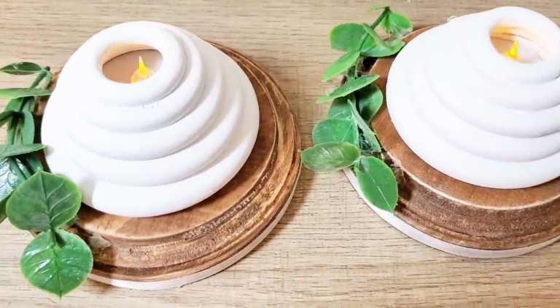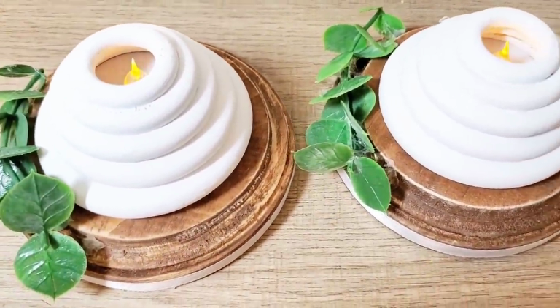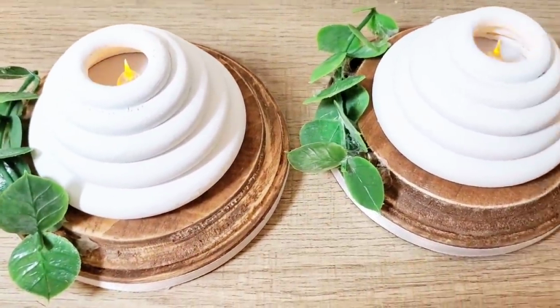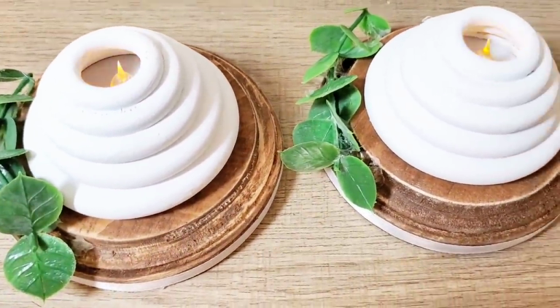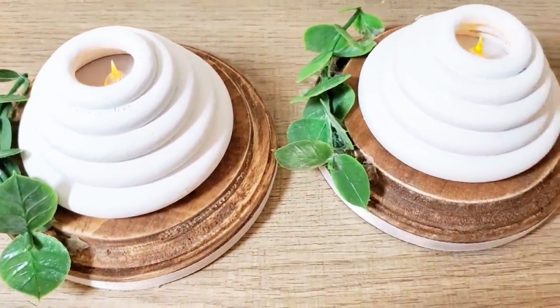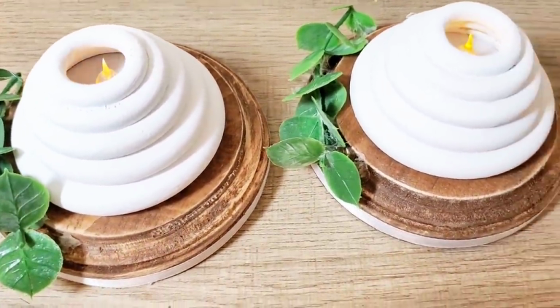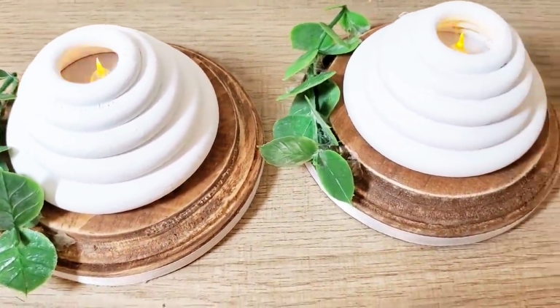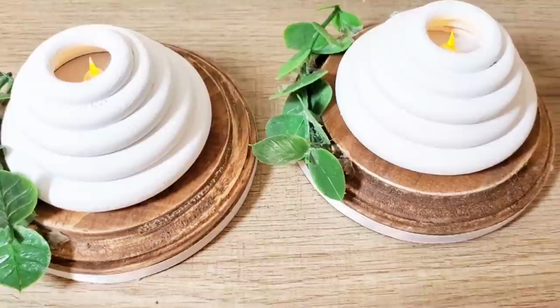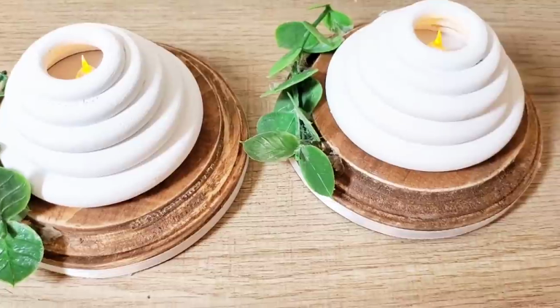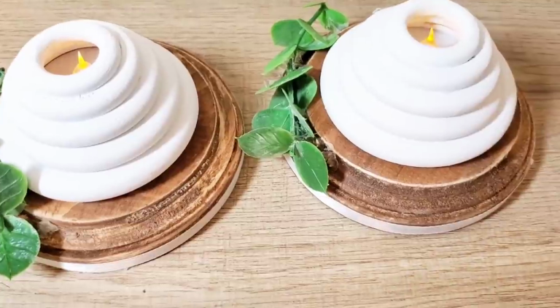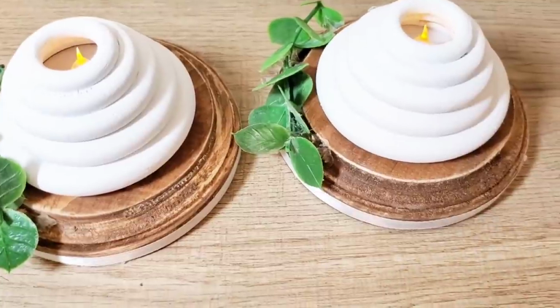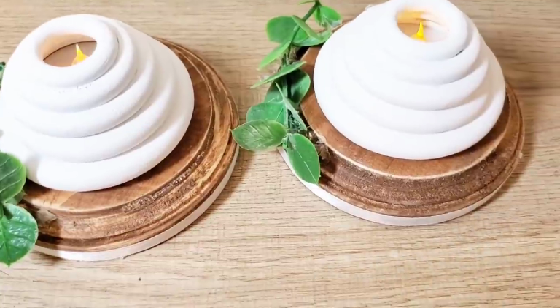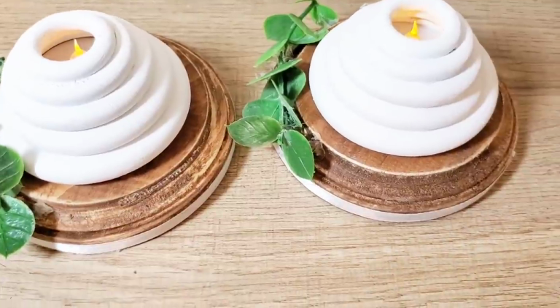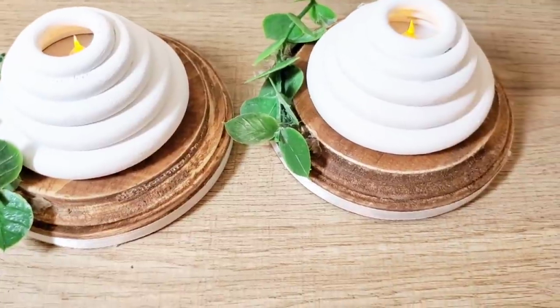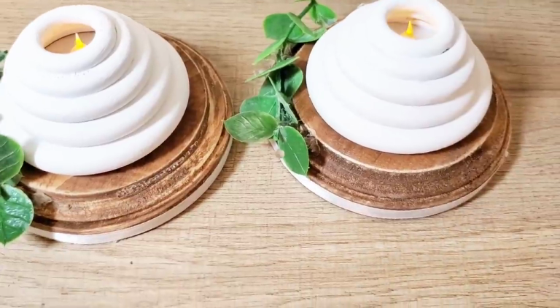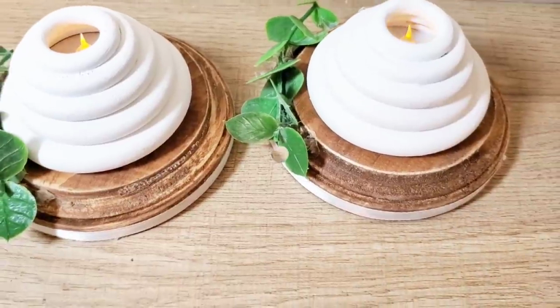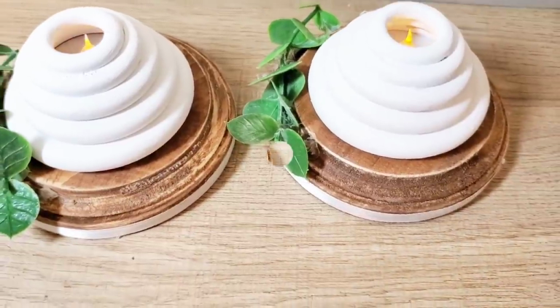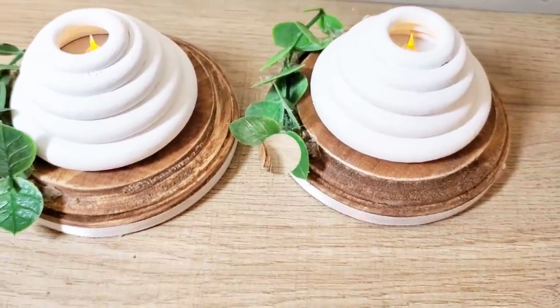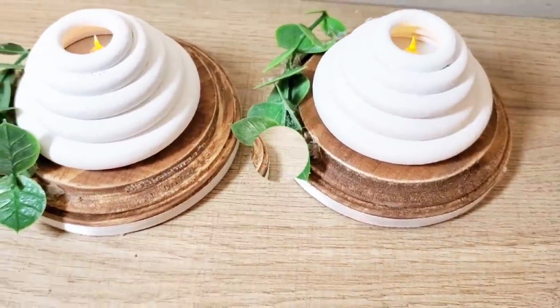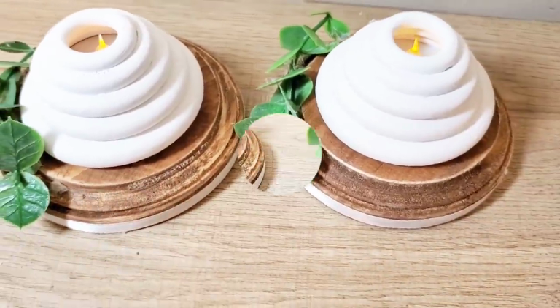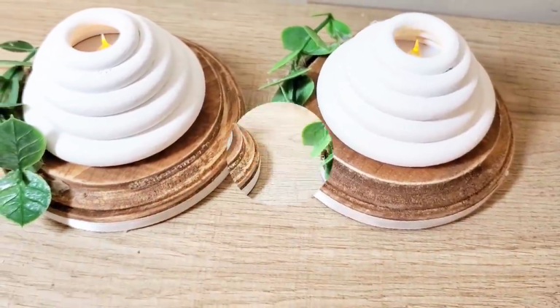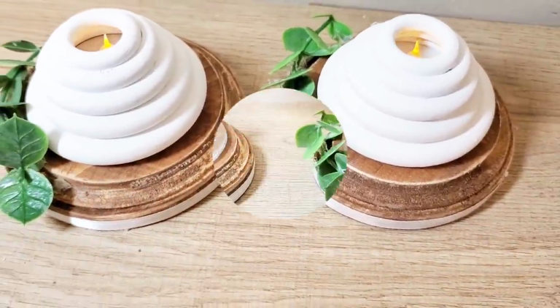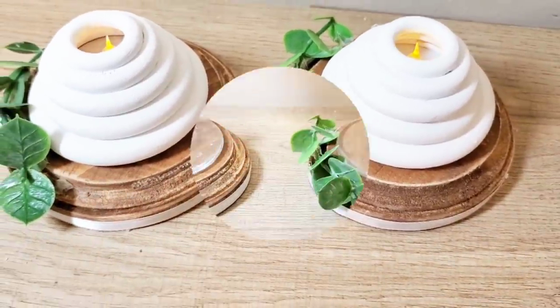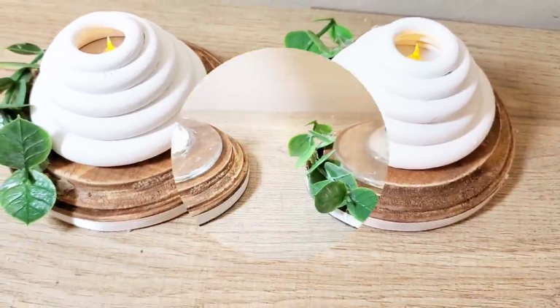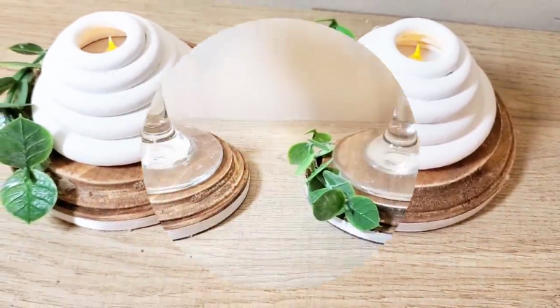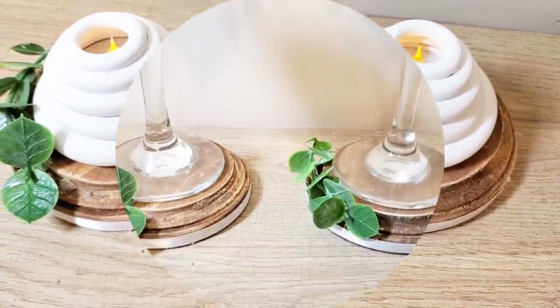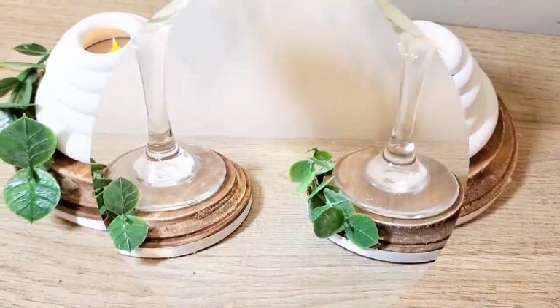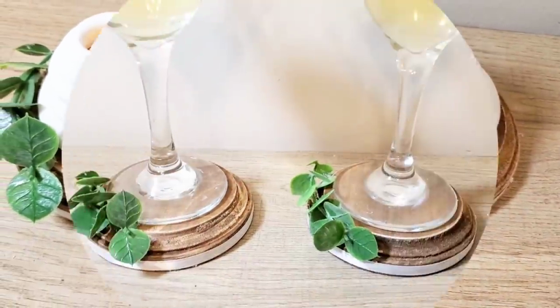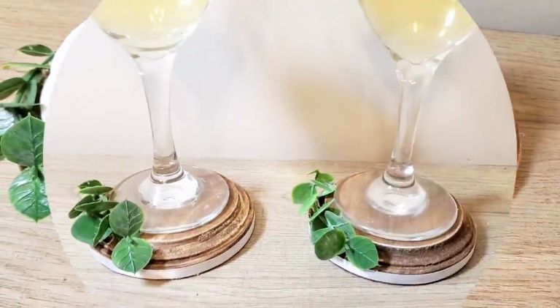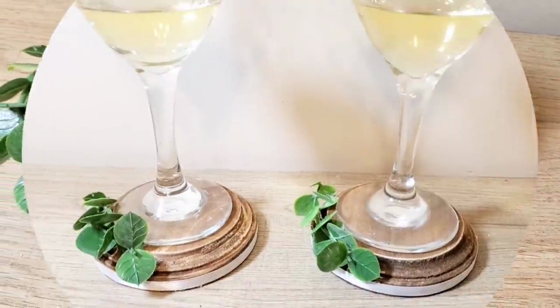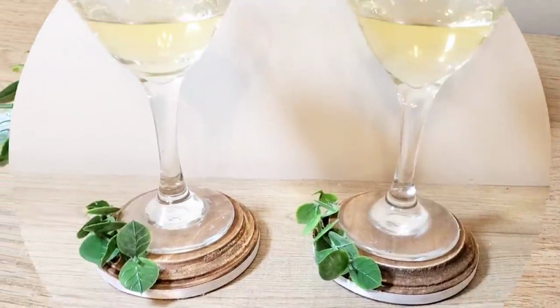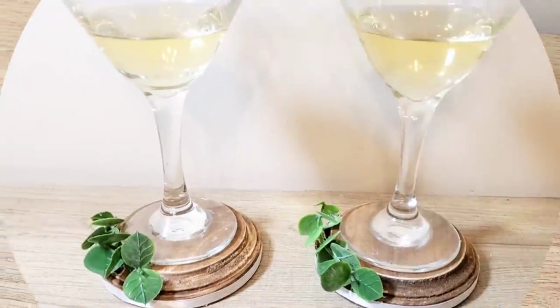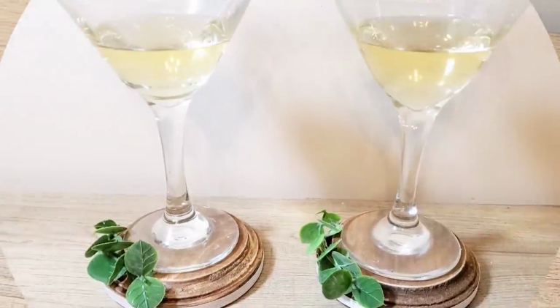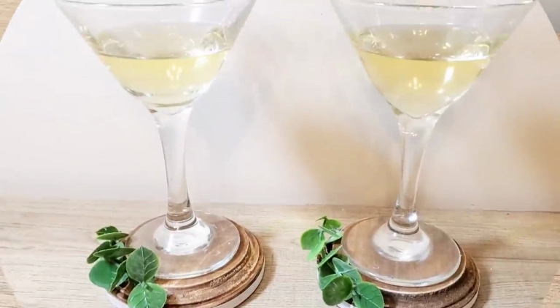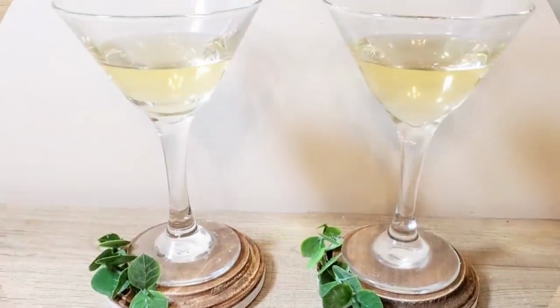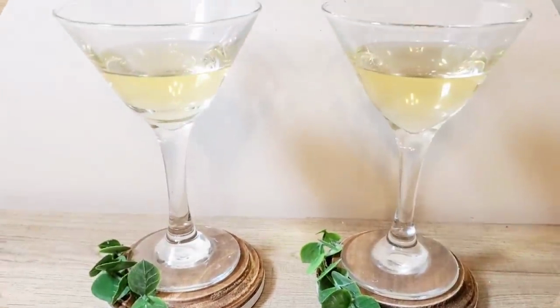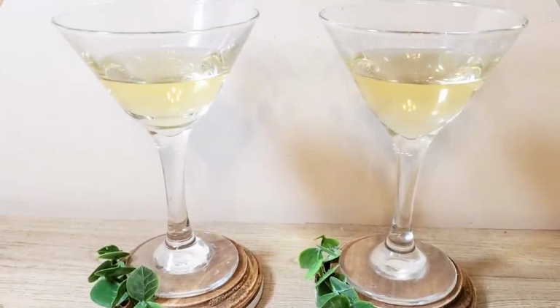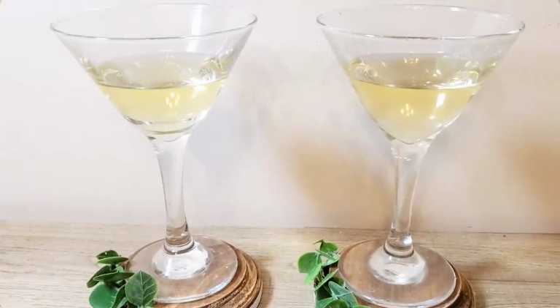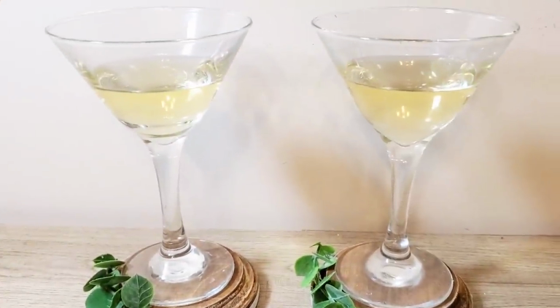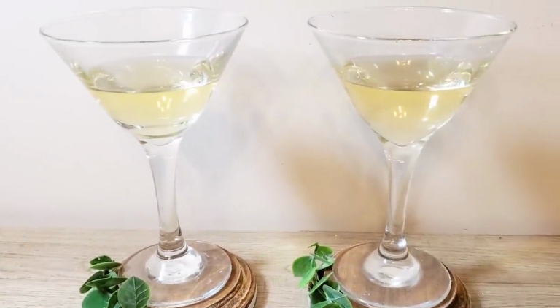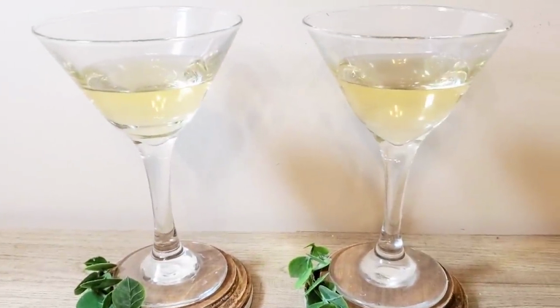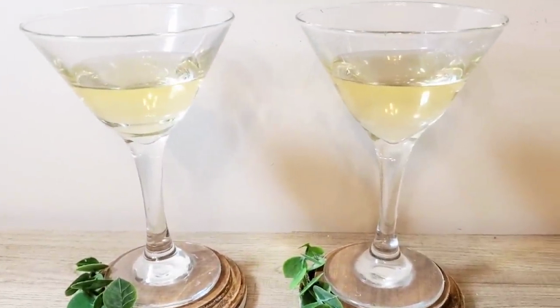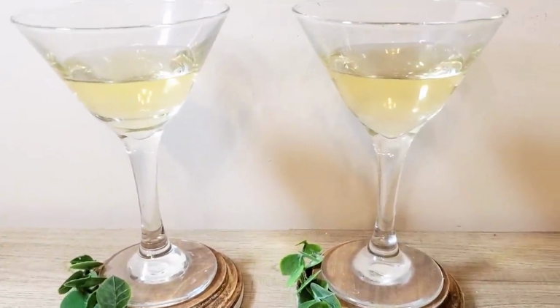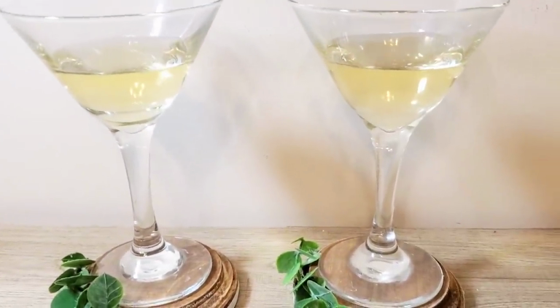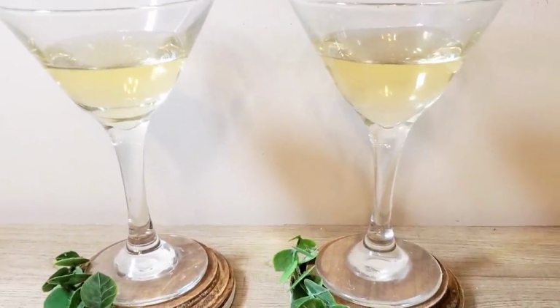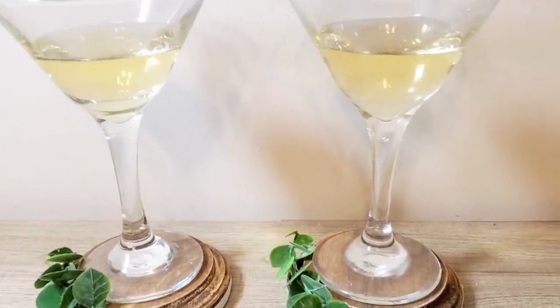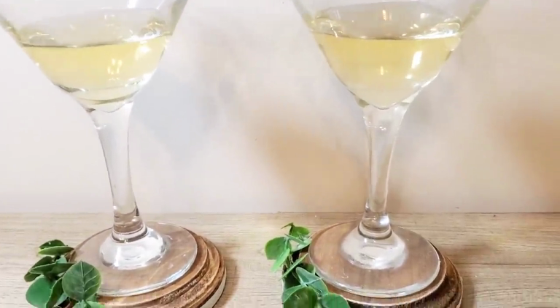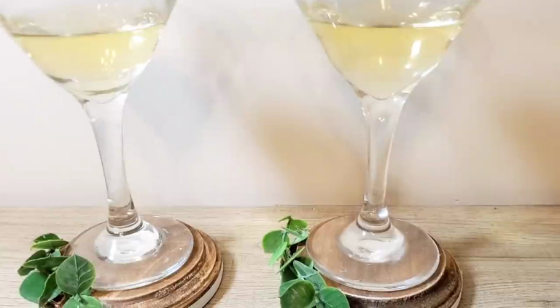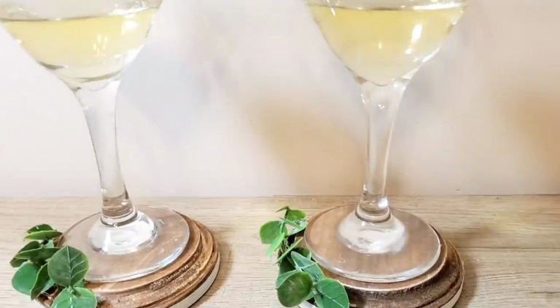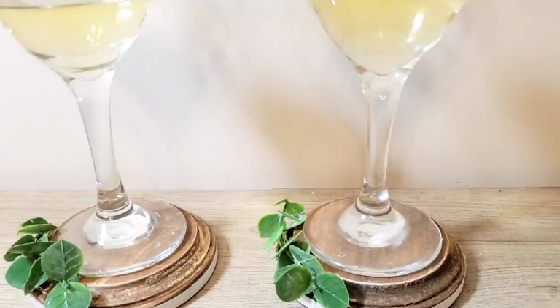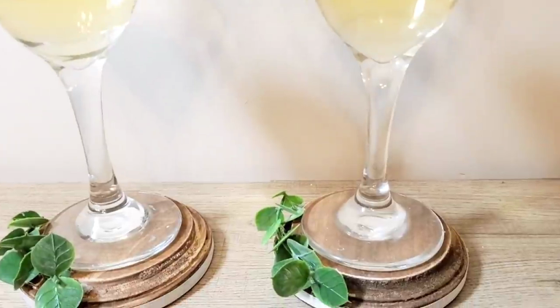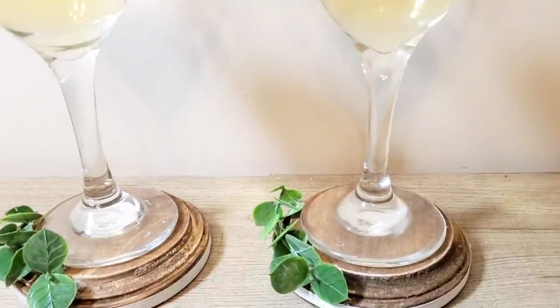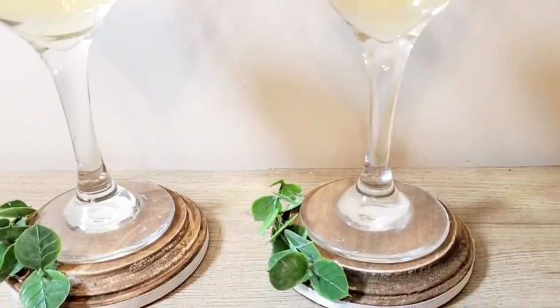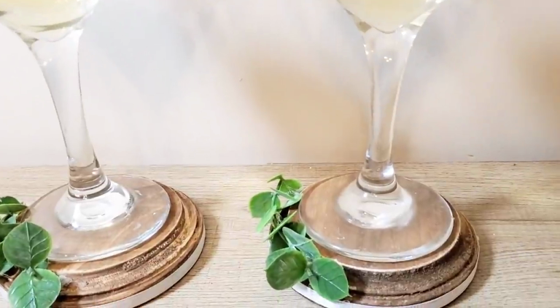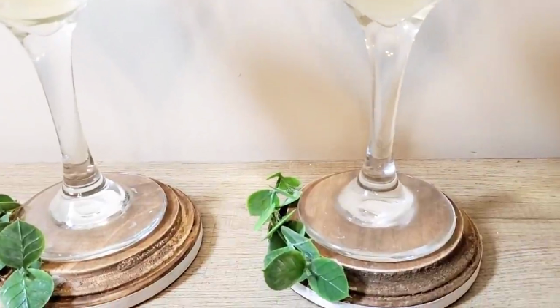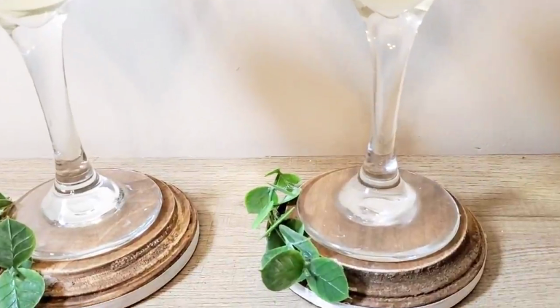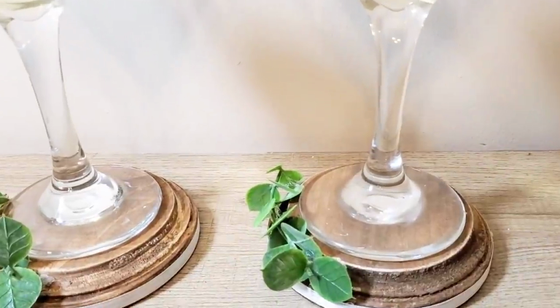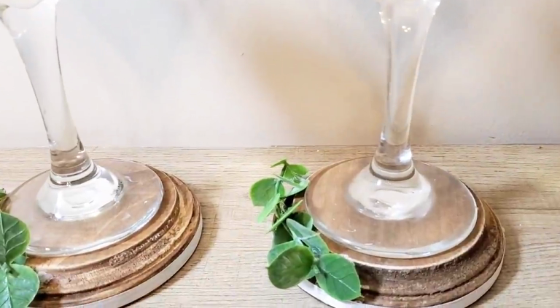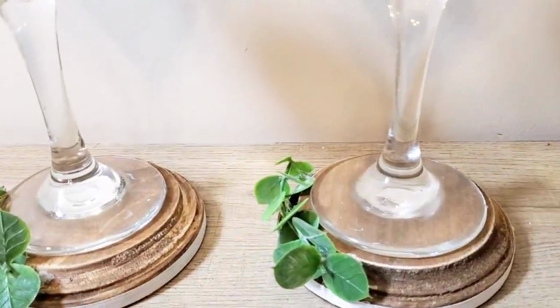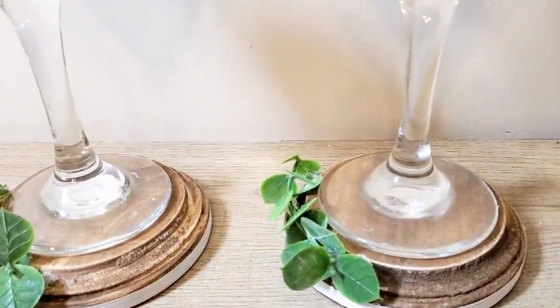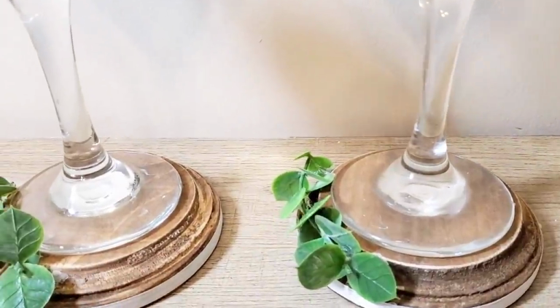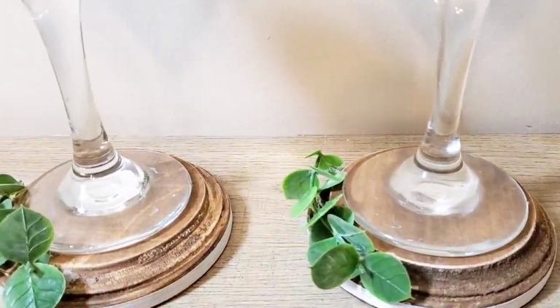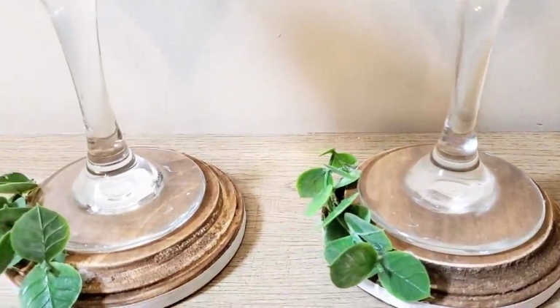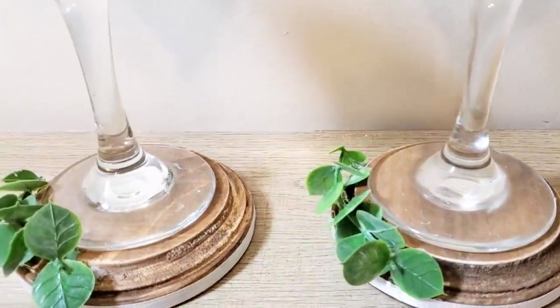Here is how they look styled as coasters. I think they are so cute — perfect for a little girls night.